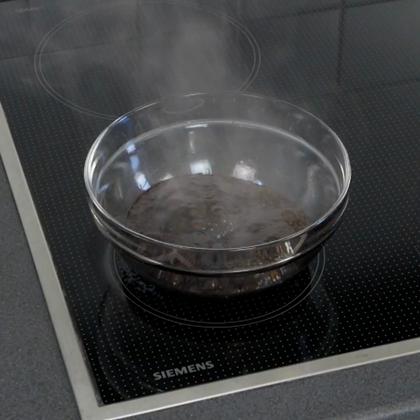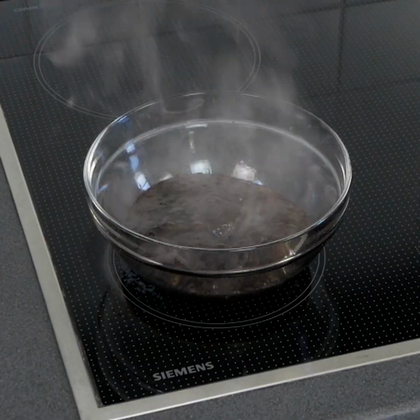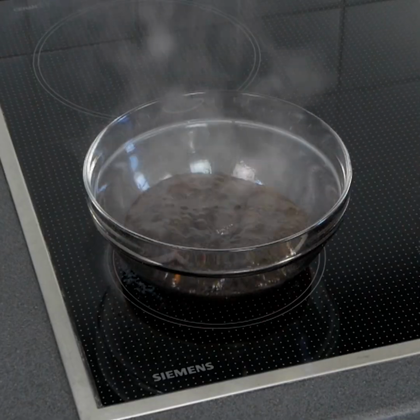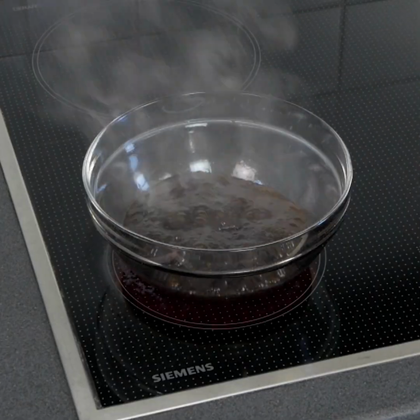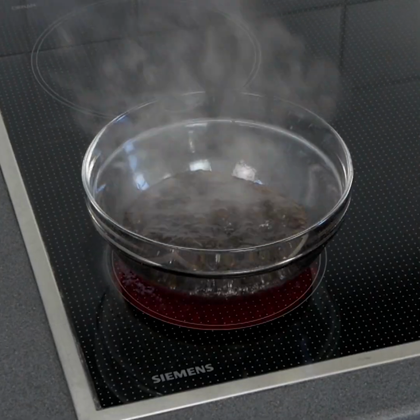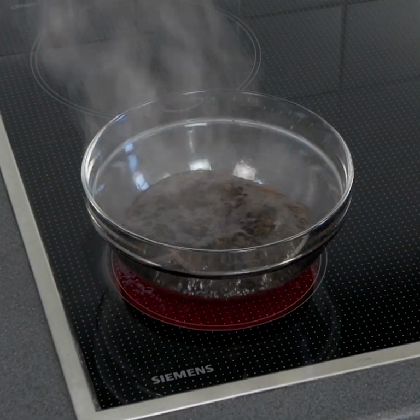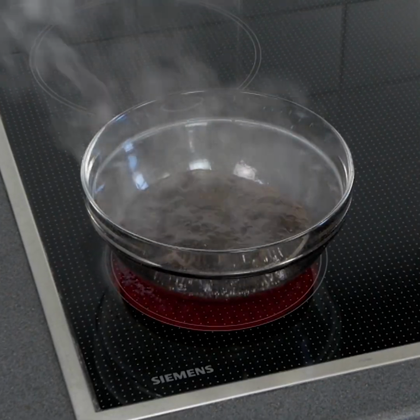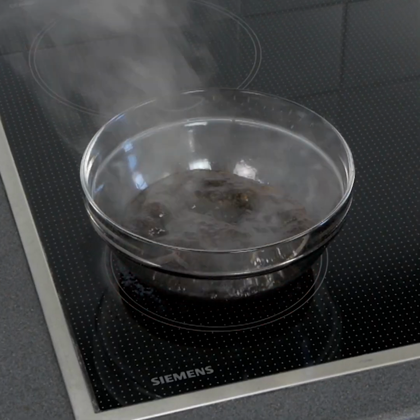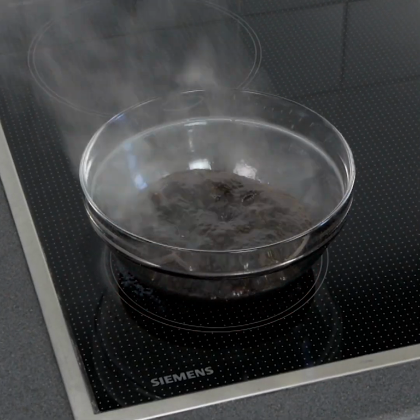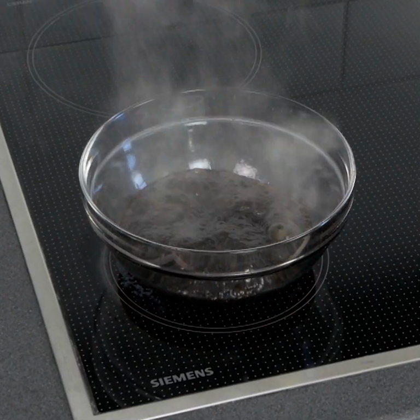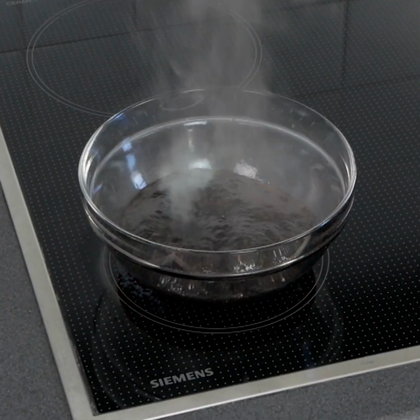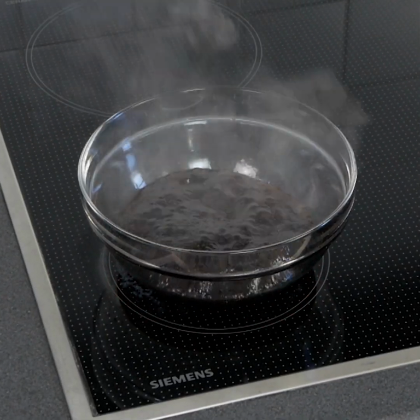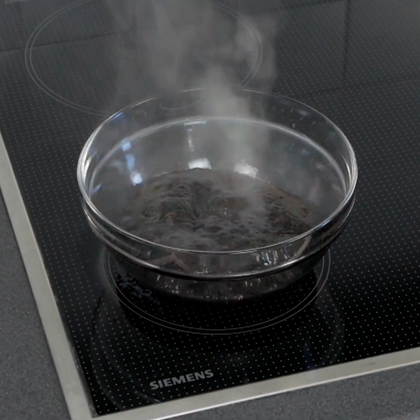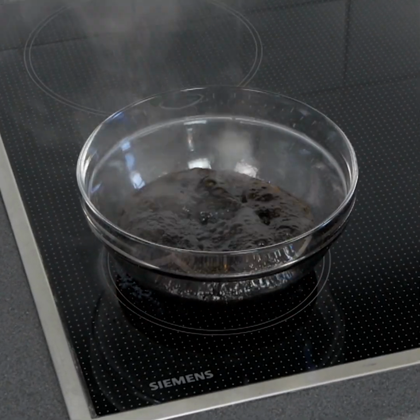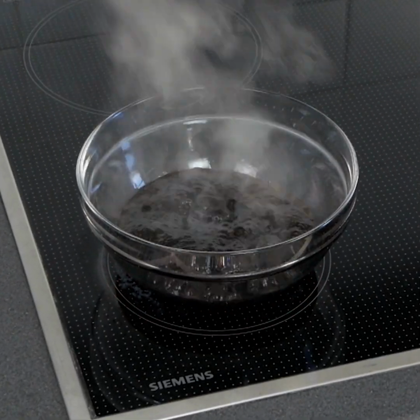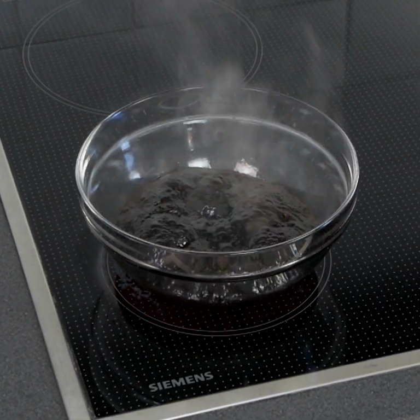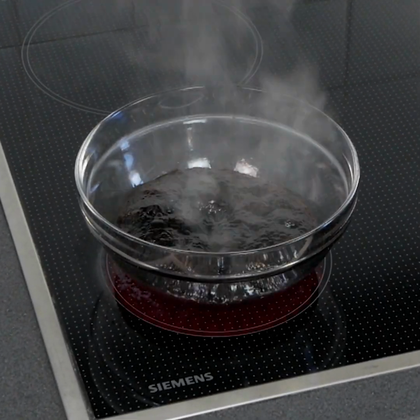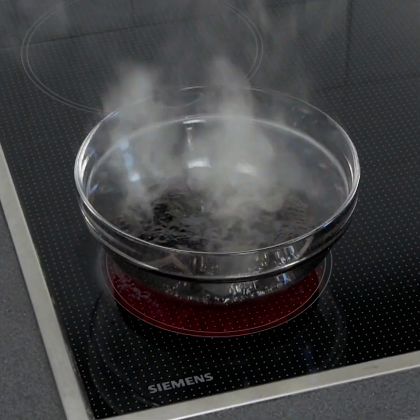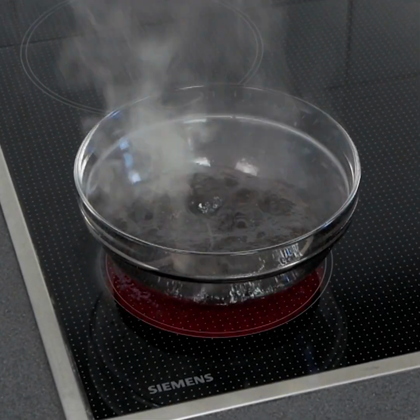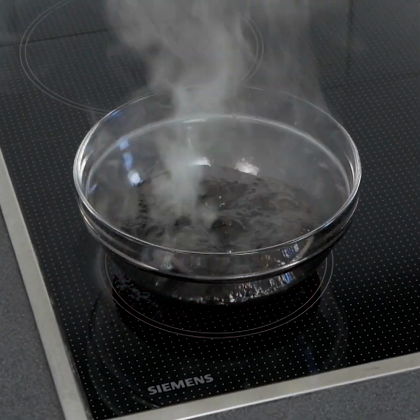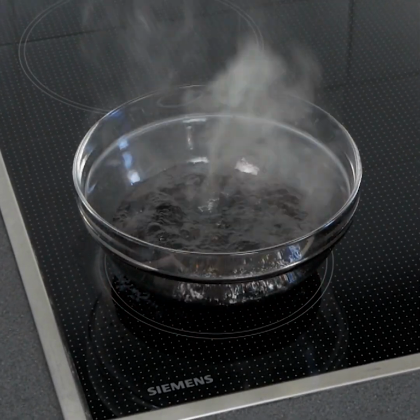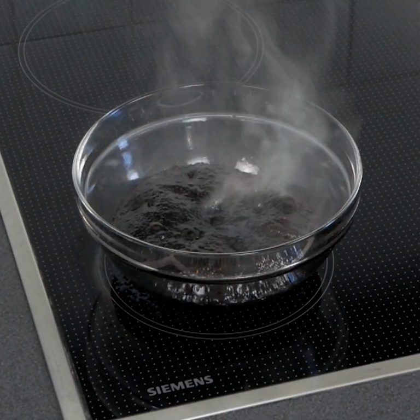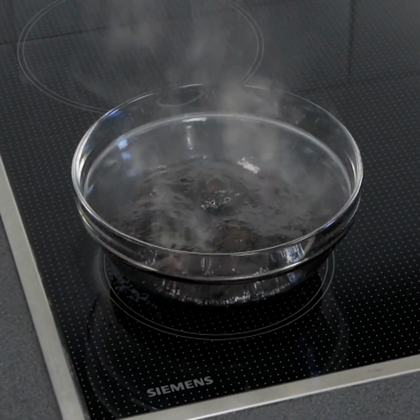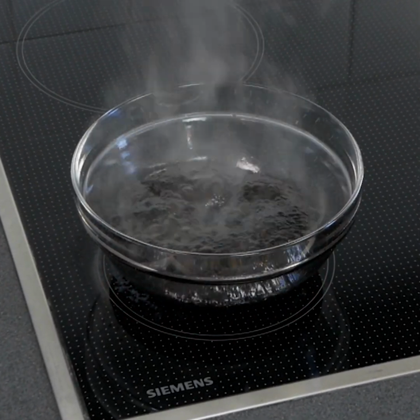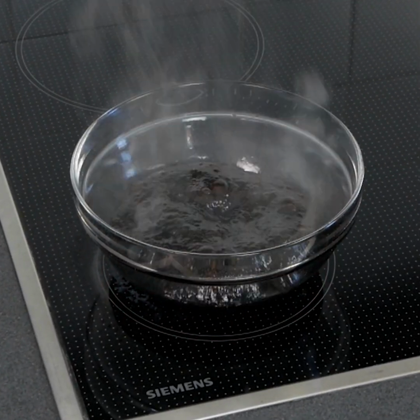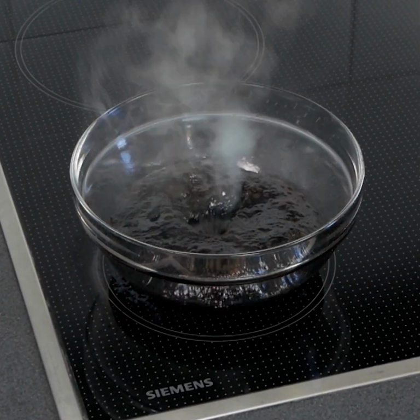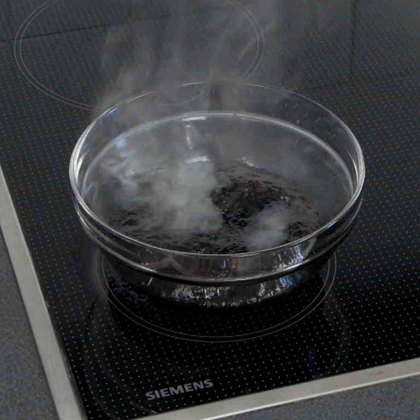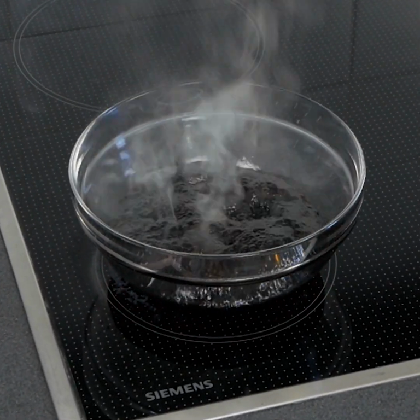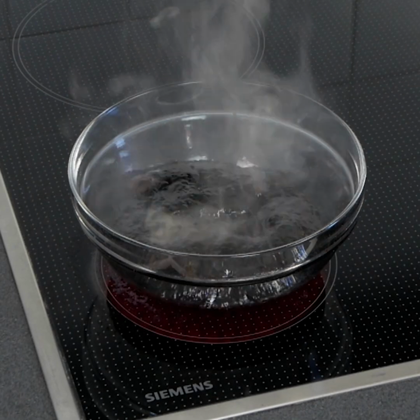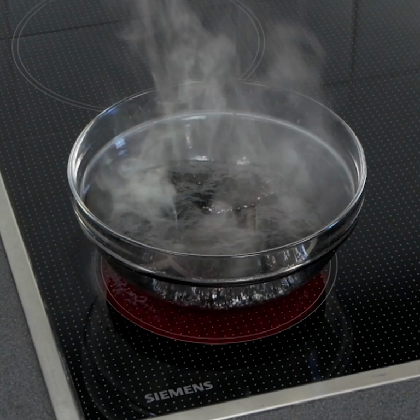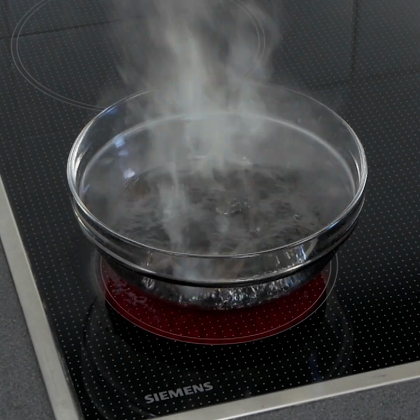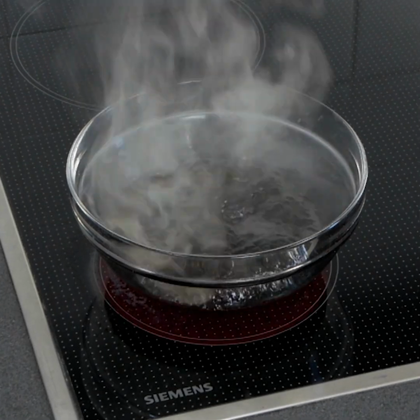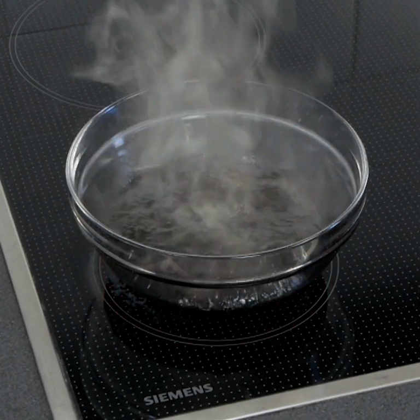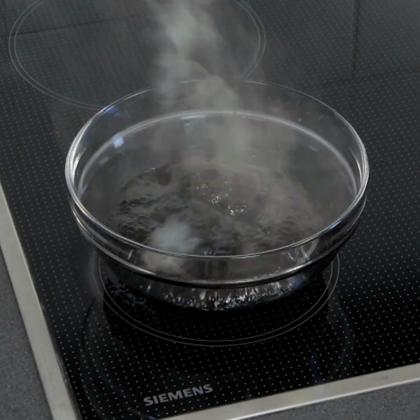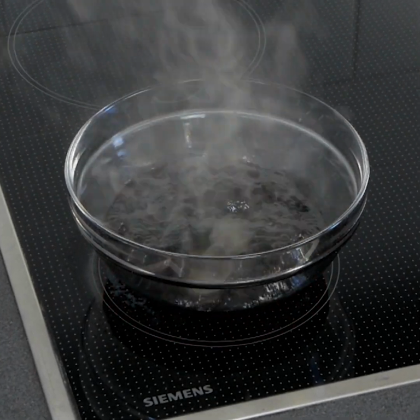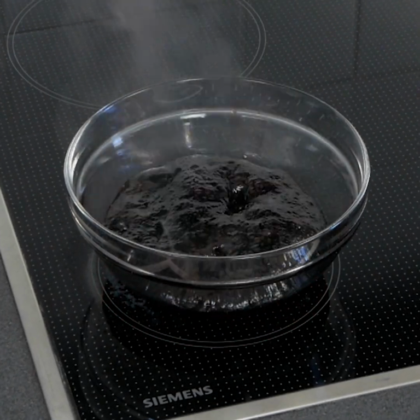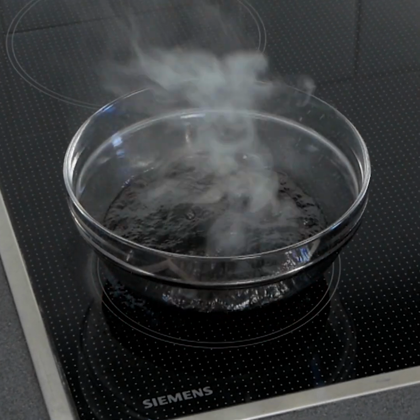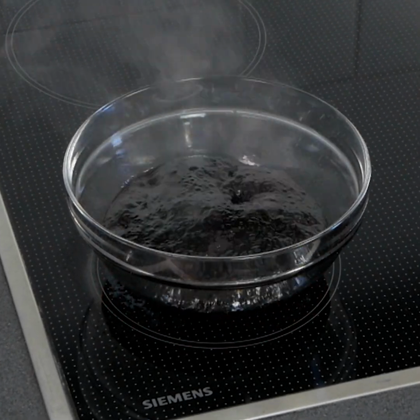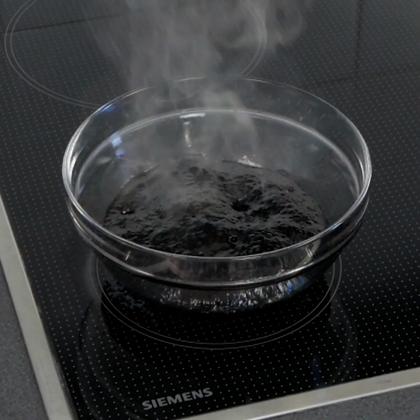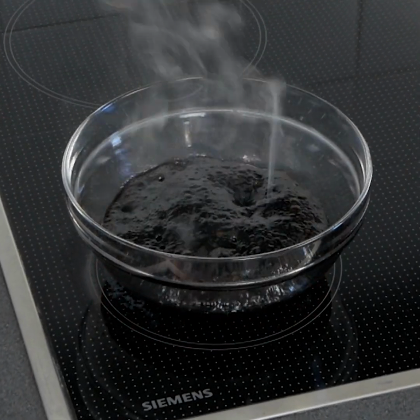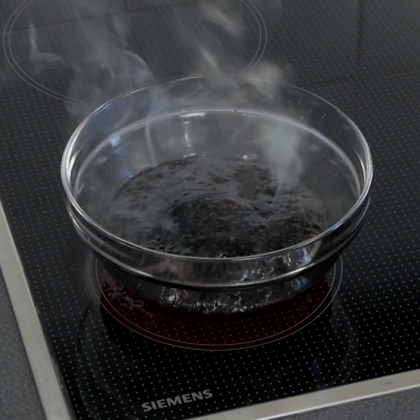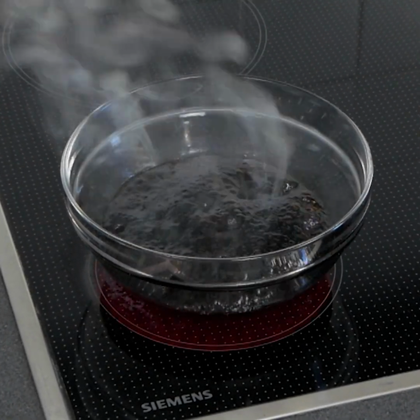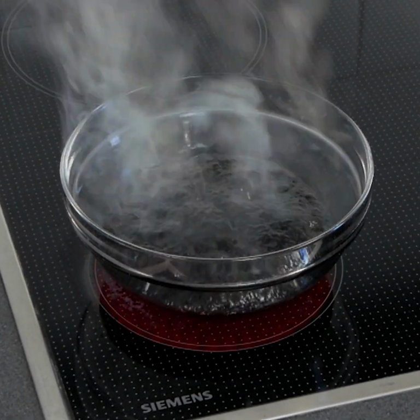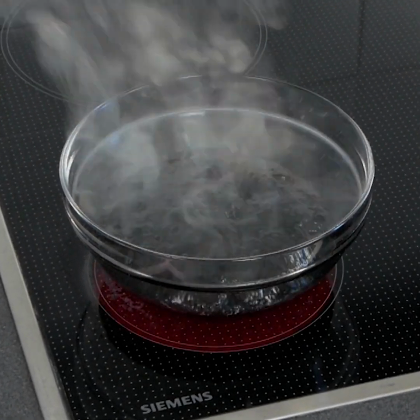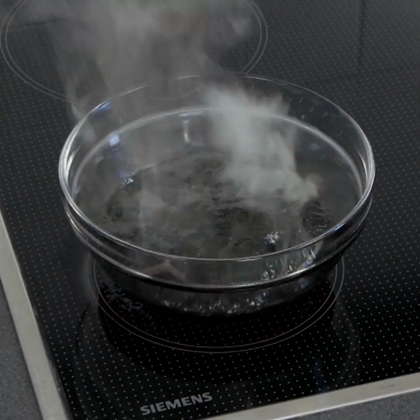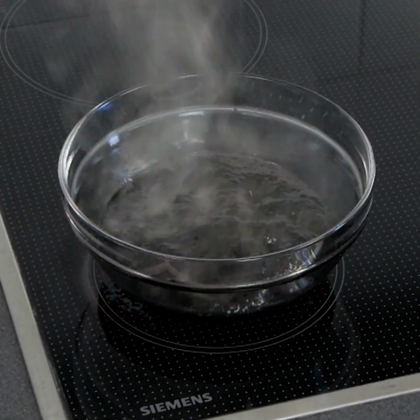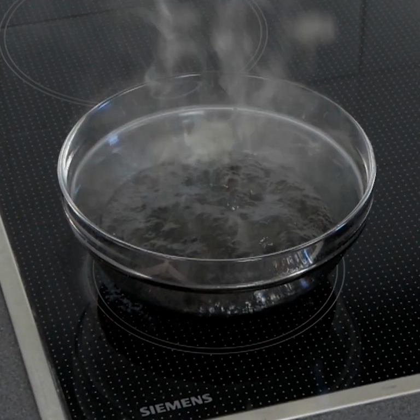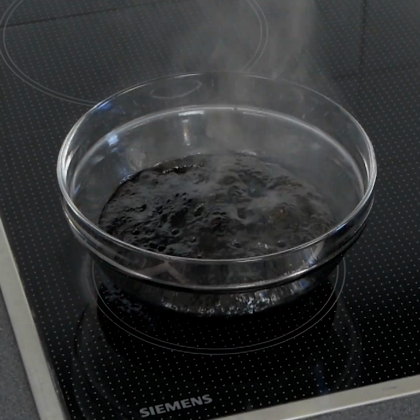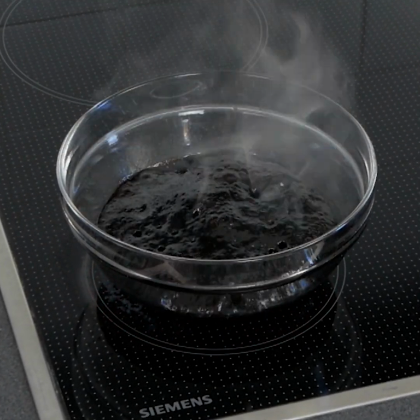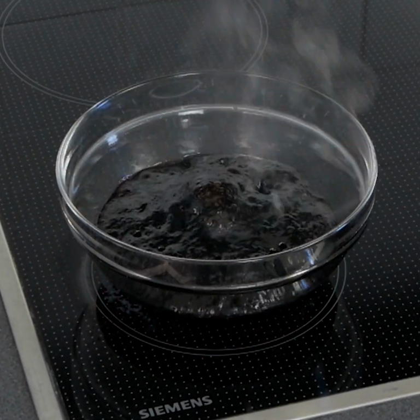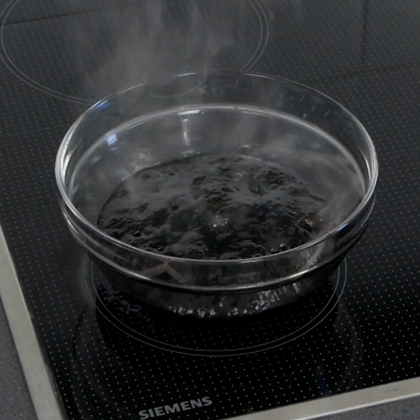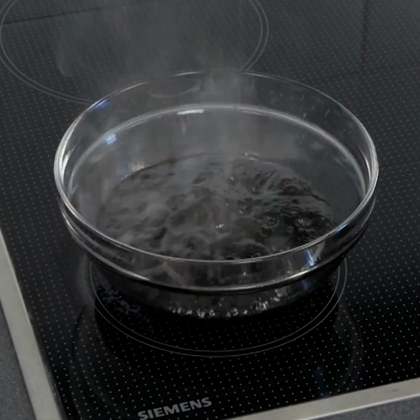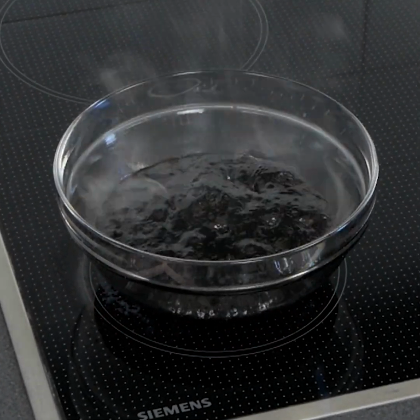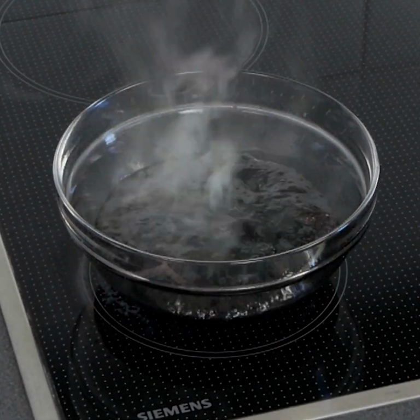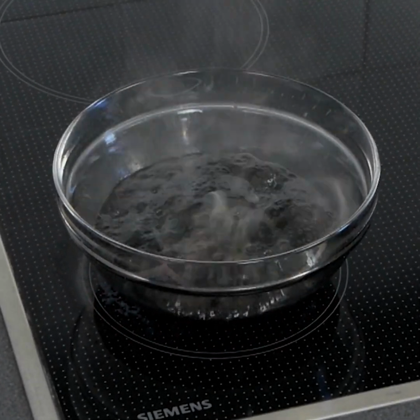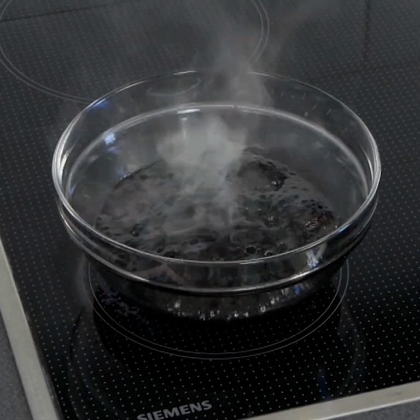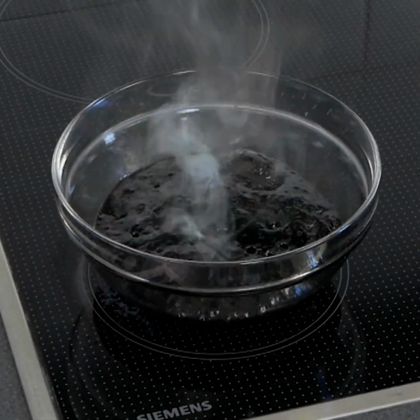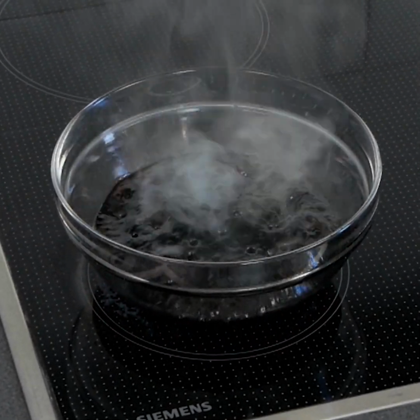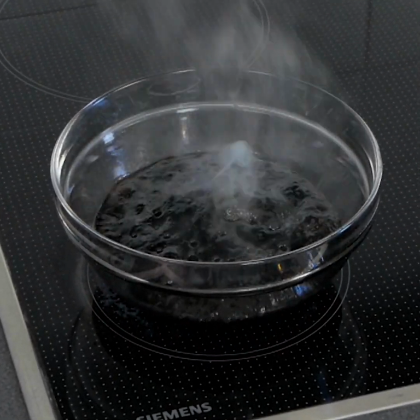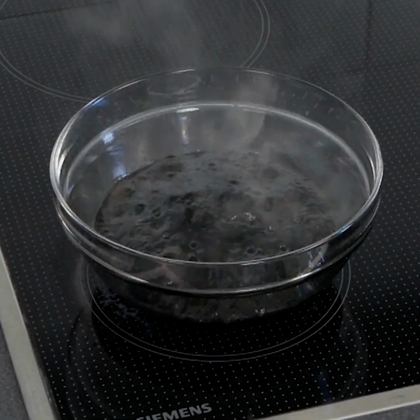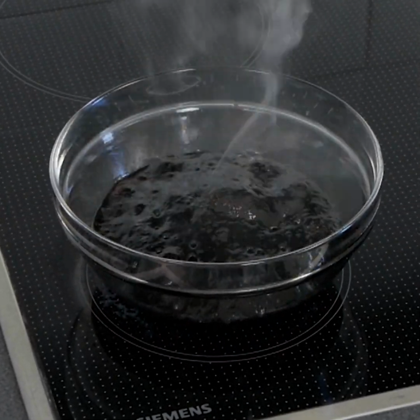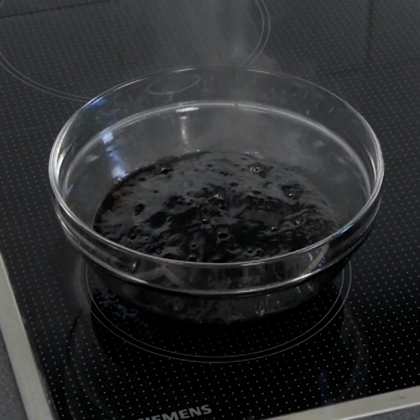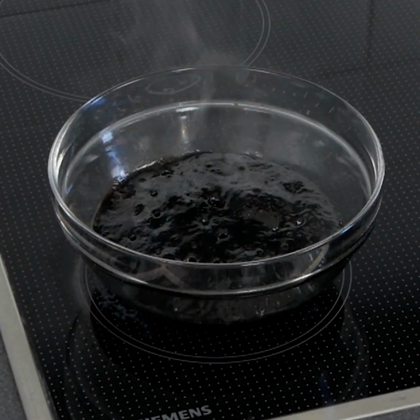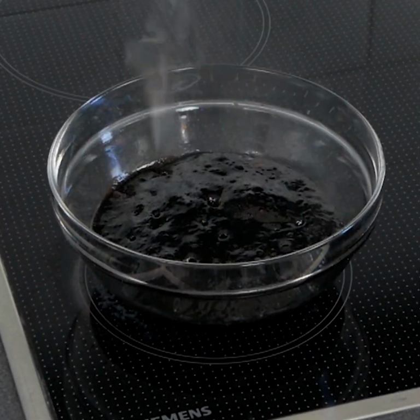Okay, back to the Coke. All right, I think we're finally getting there — look how sticky it's gotten now.